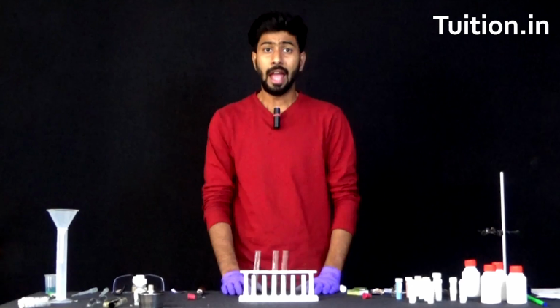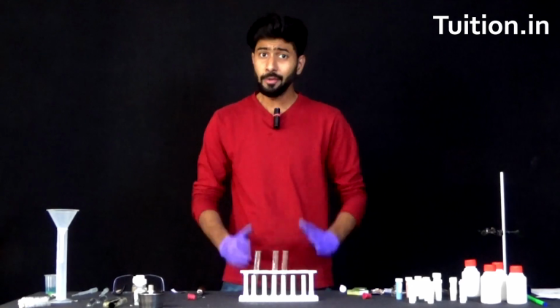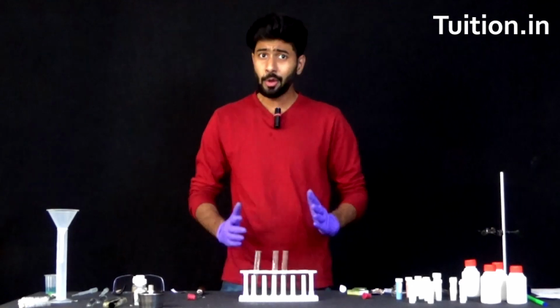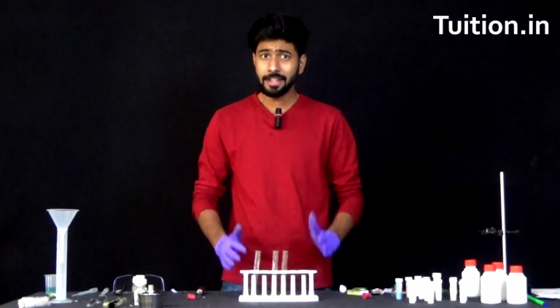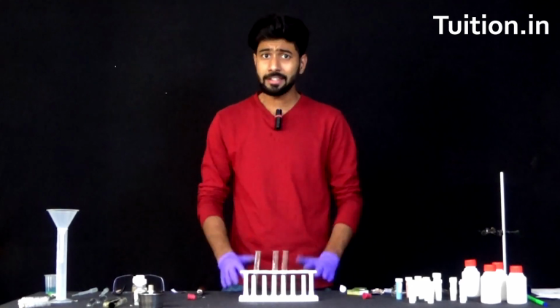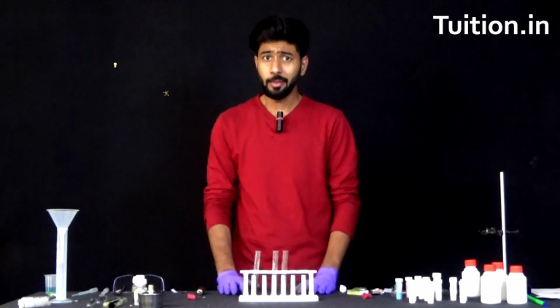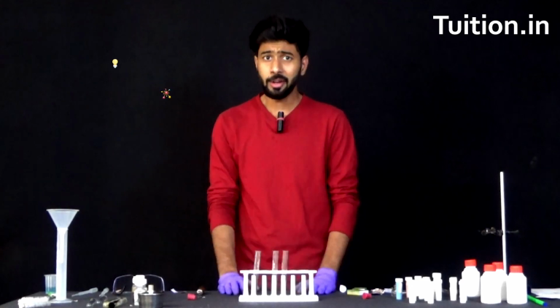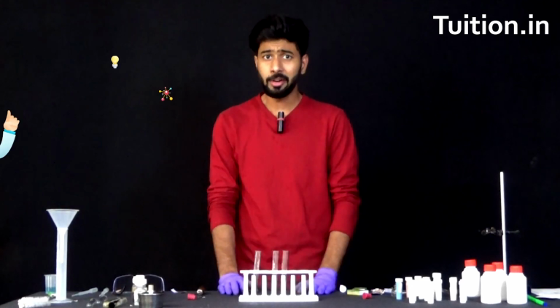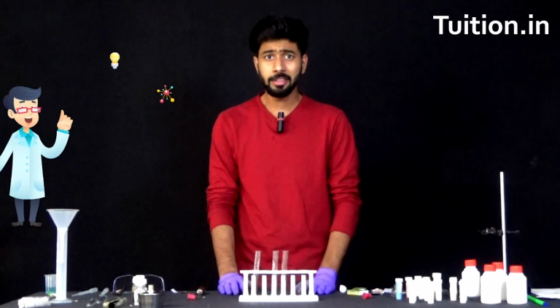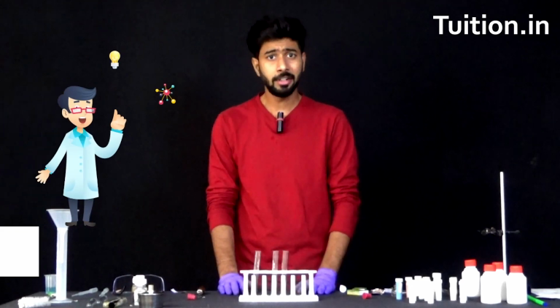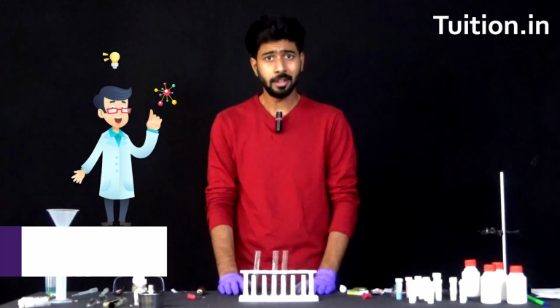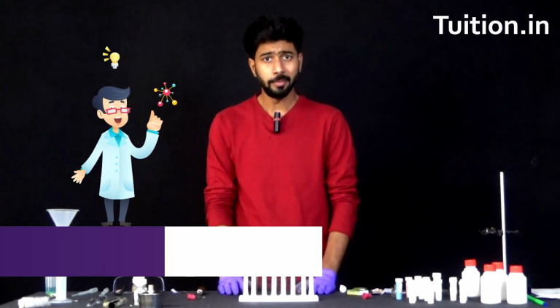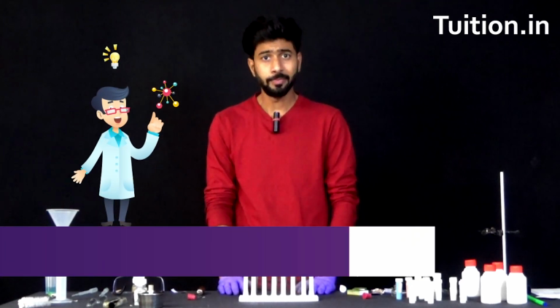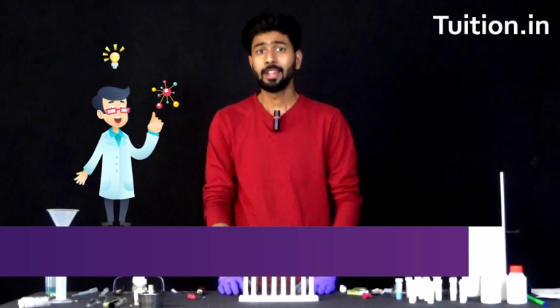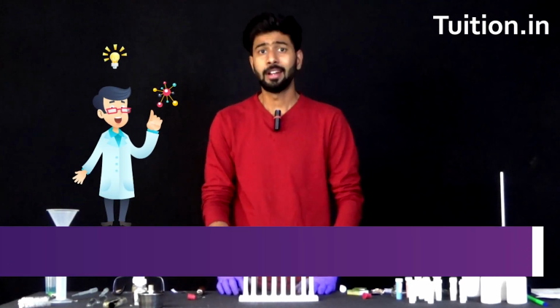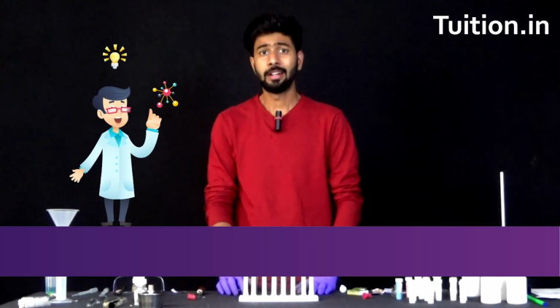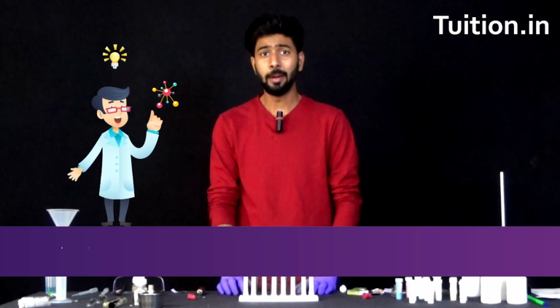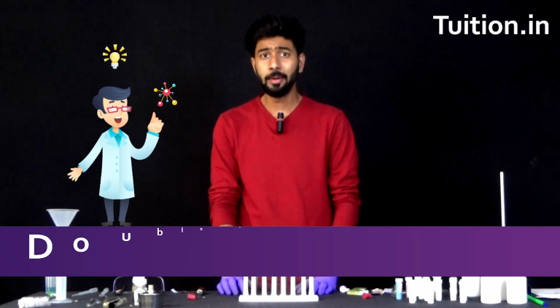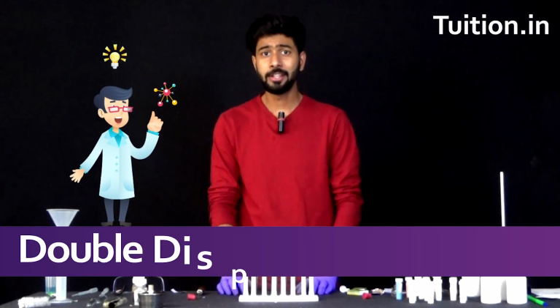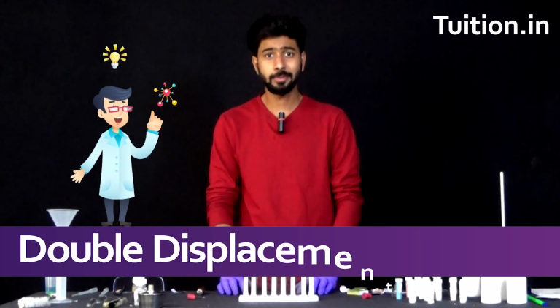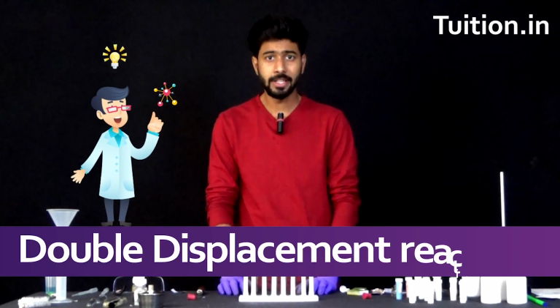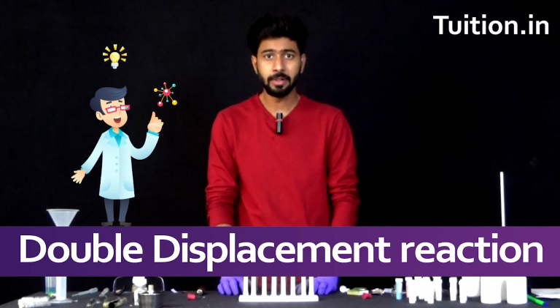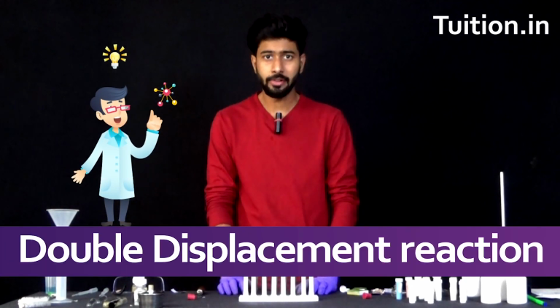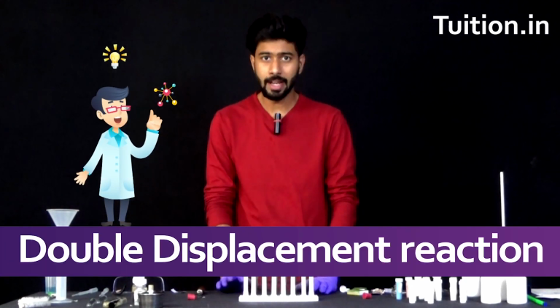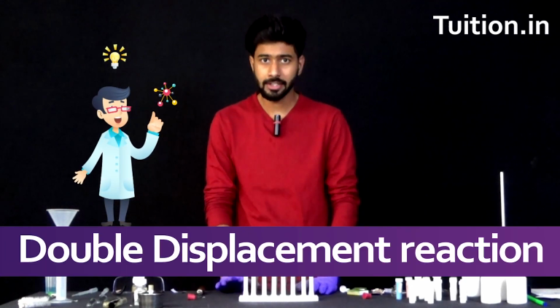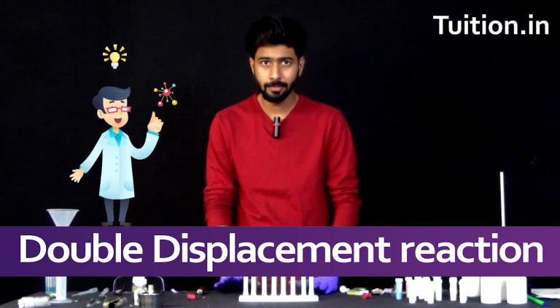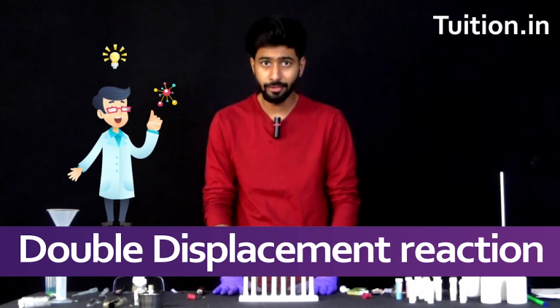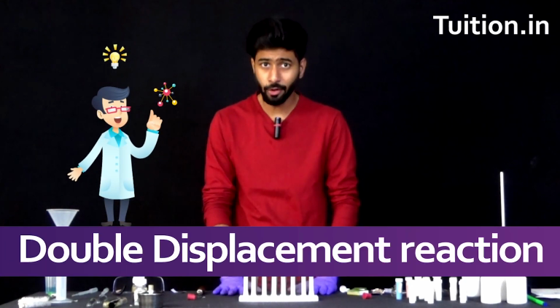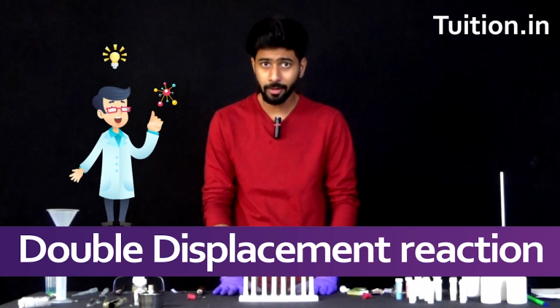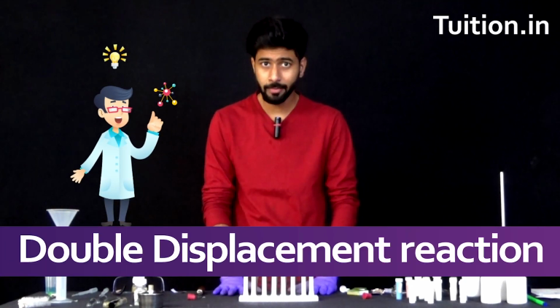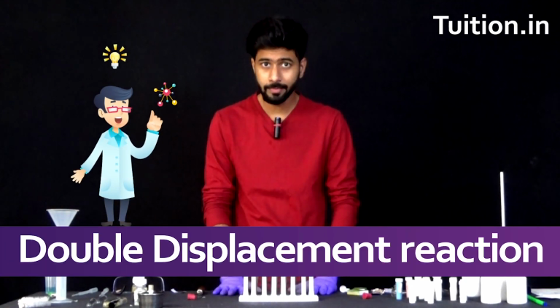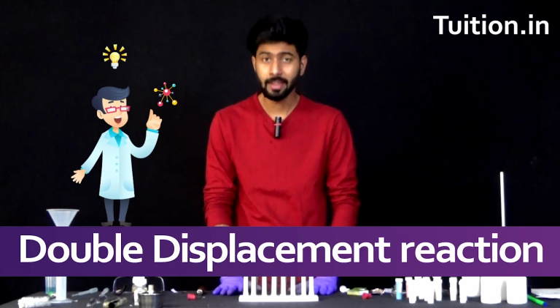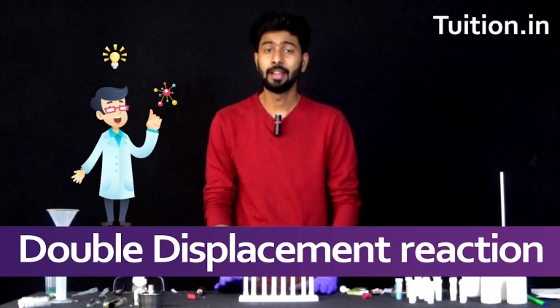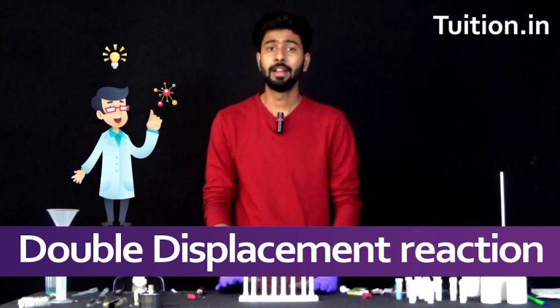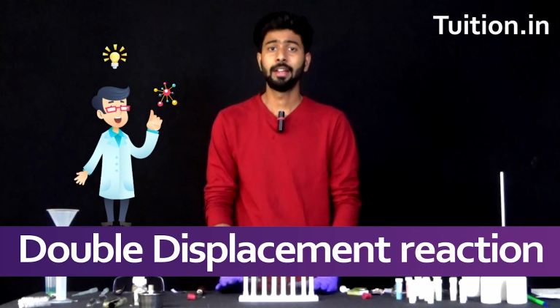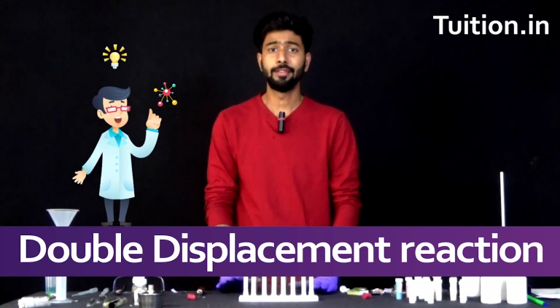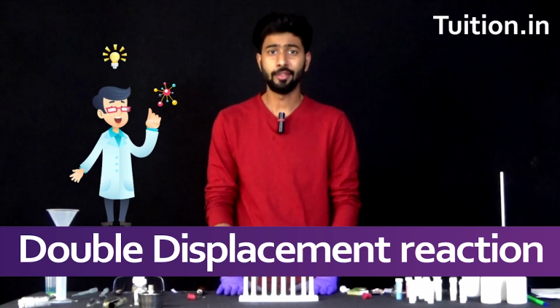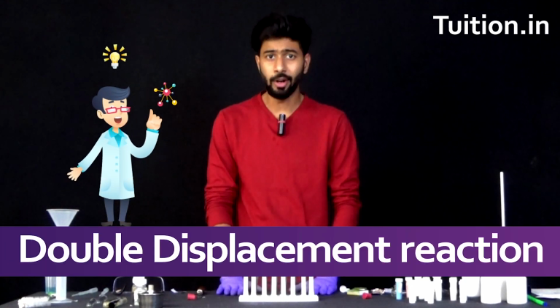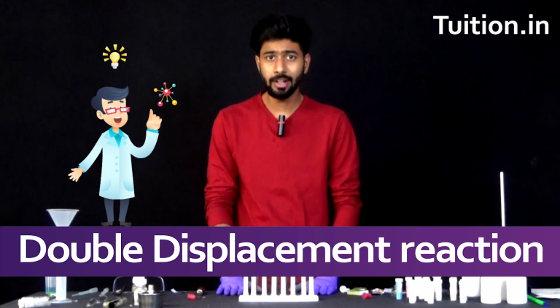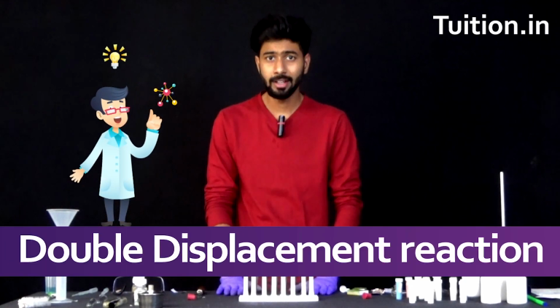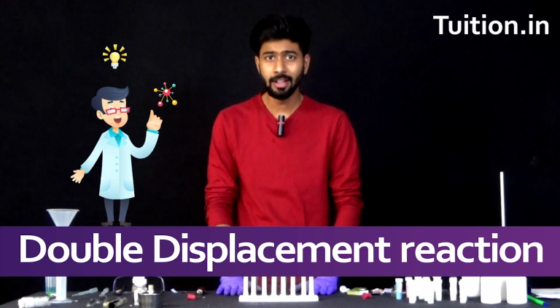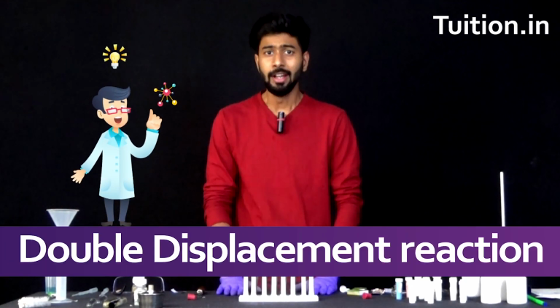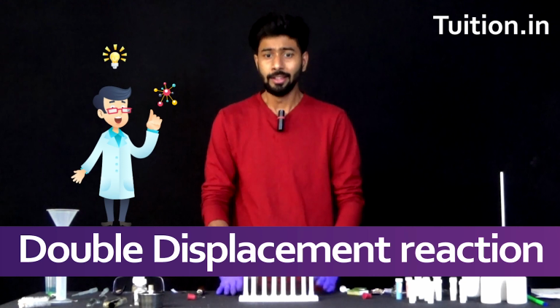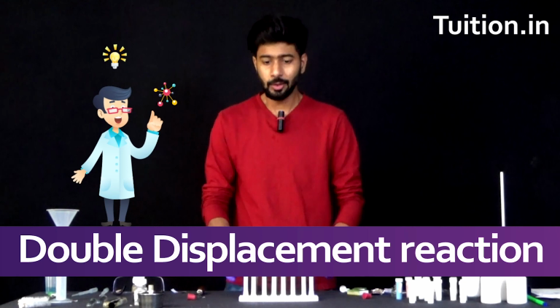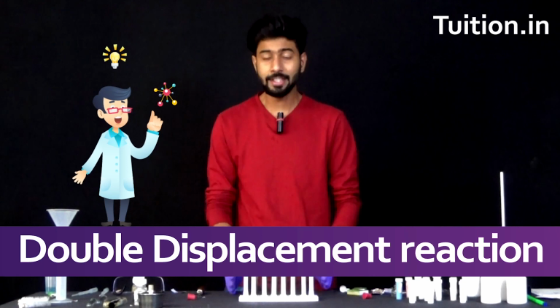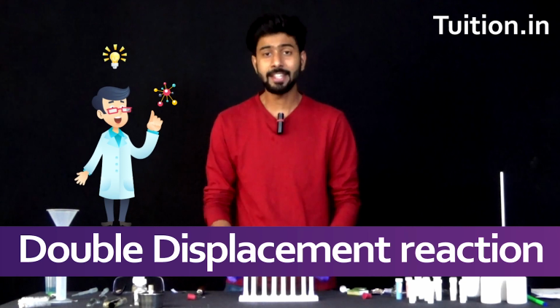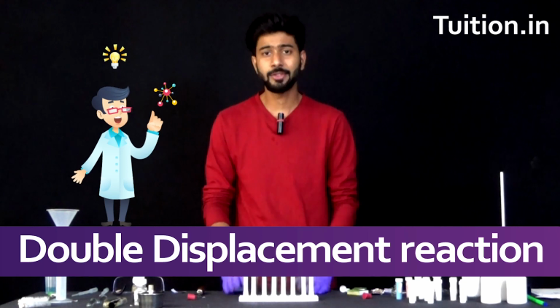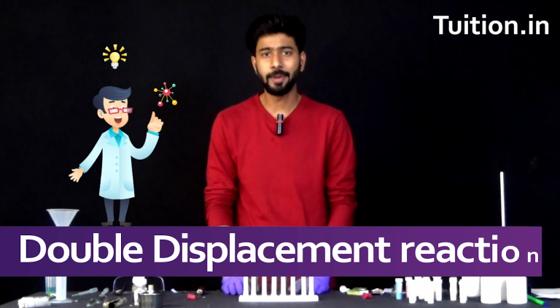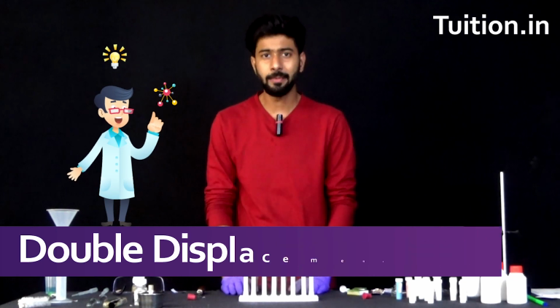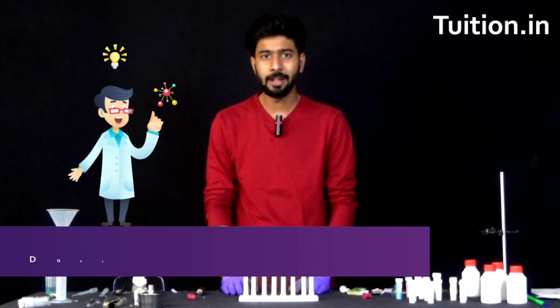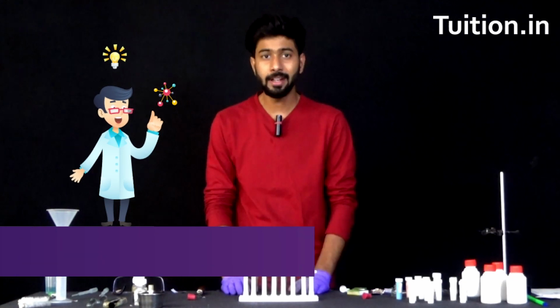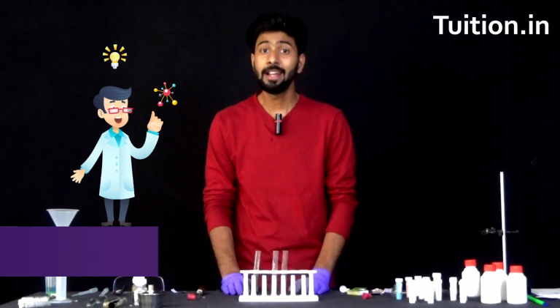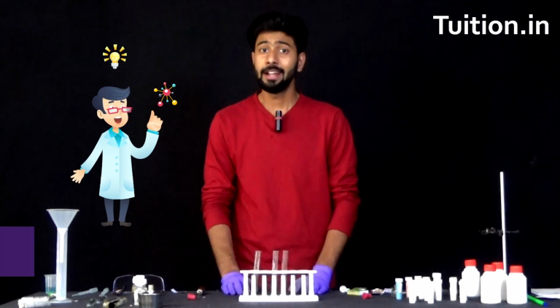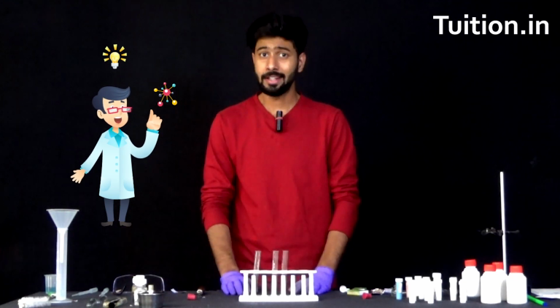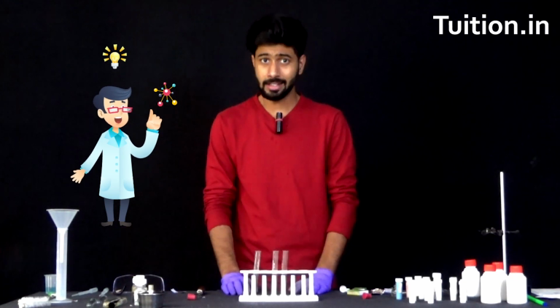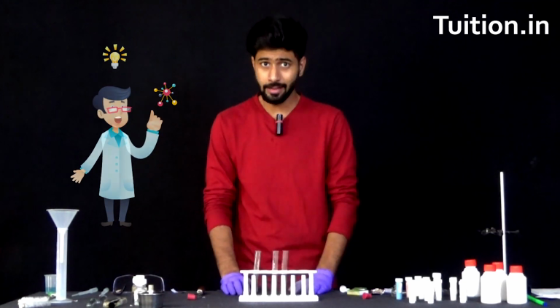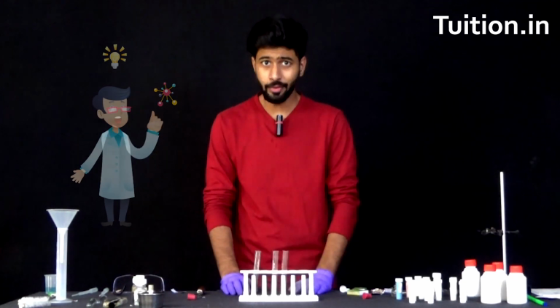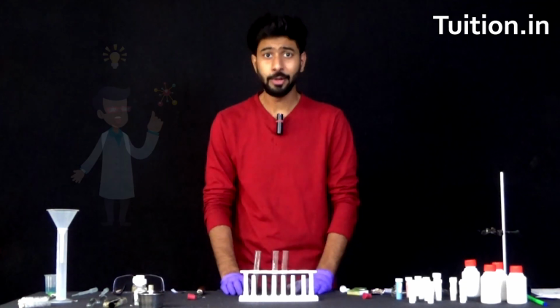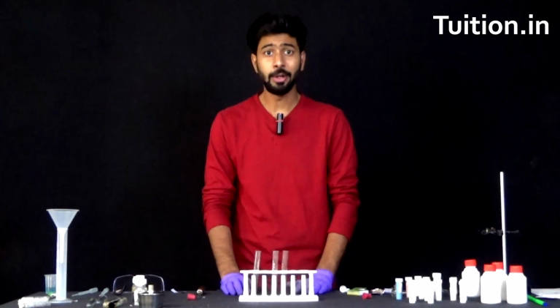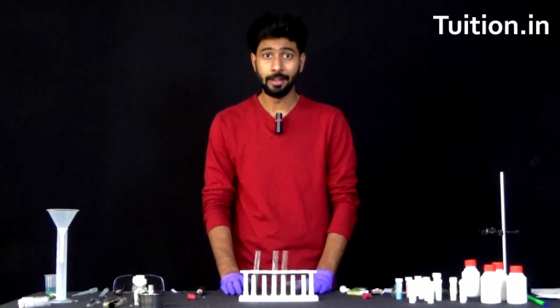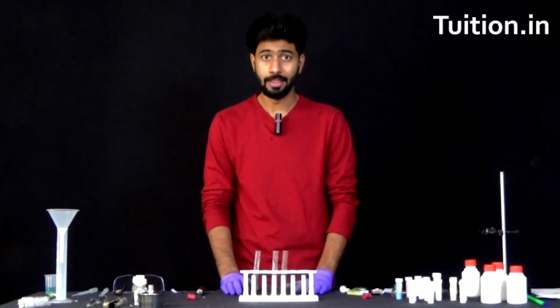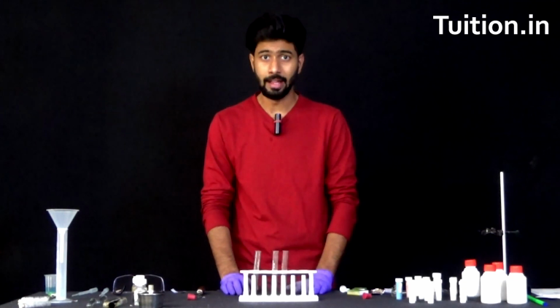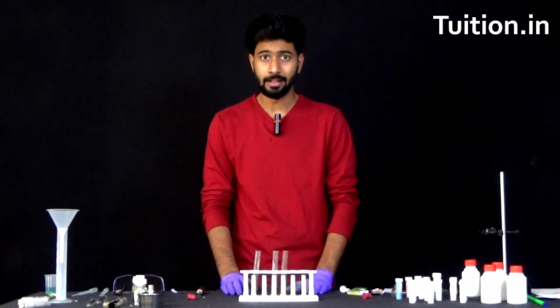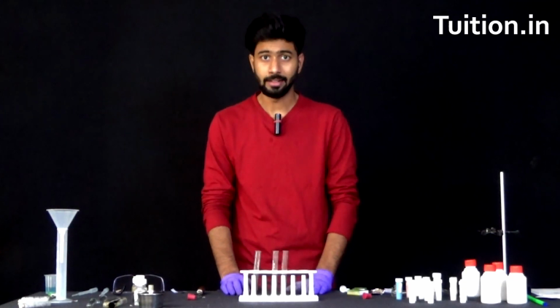Have you guys ever heard the term double displacement reaction before? If not, through this experiment it is time for you to learn that.